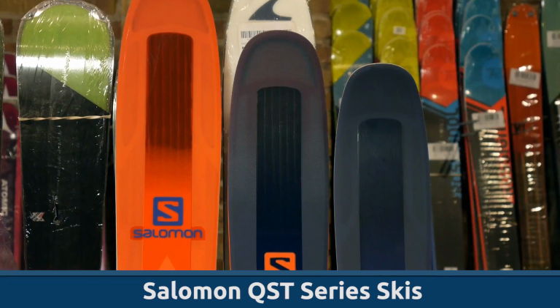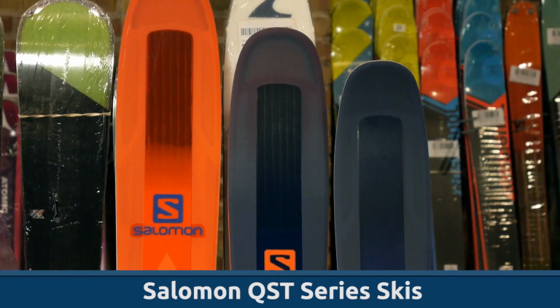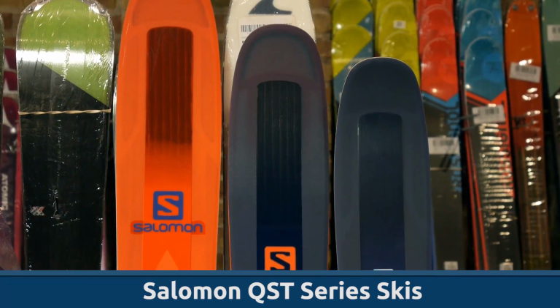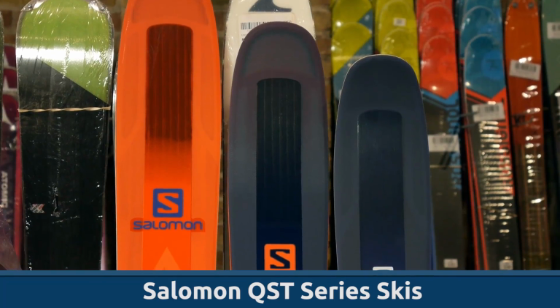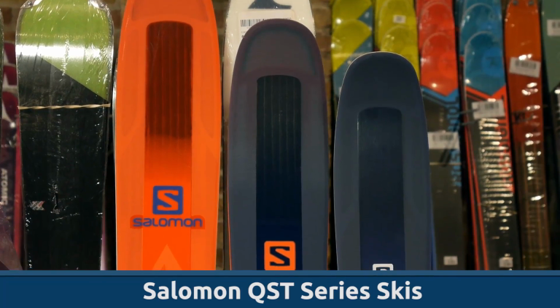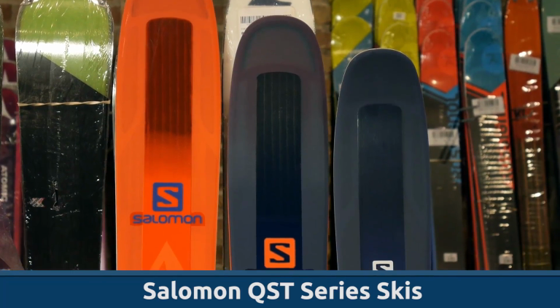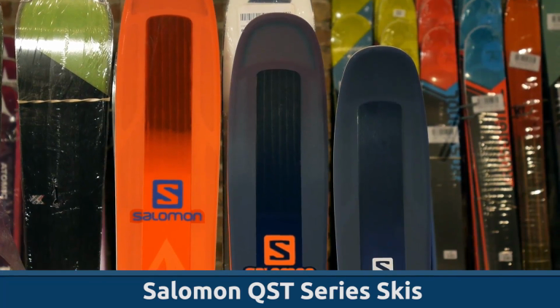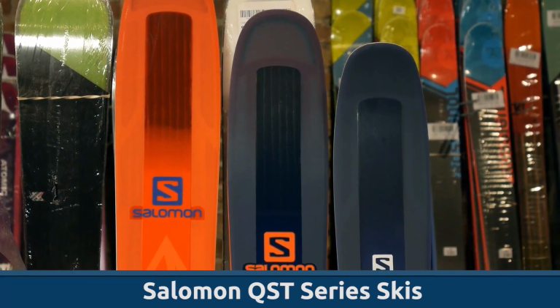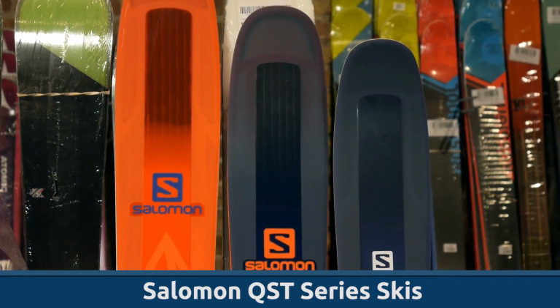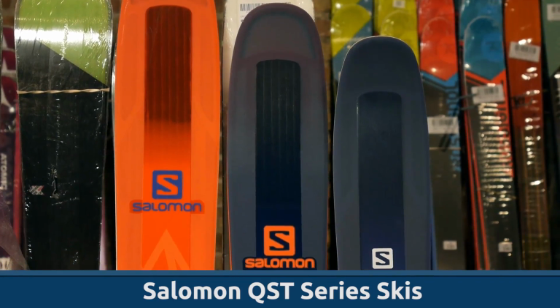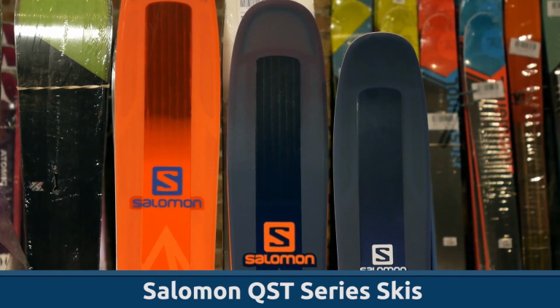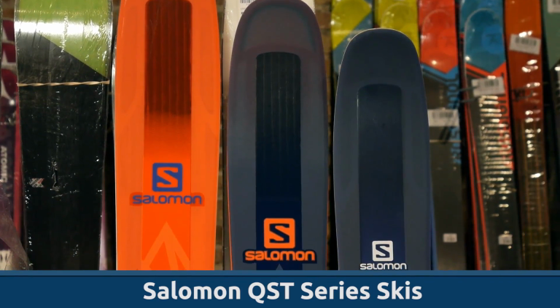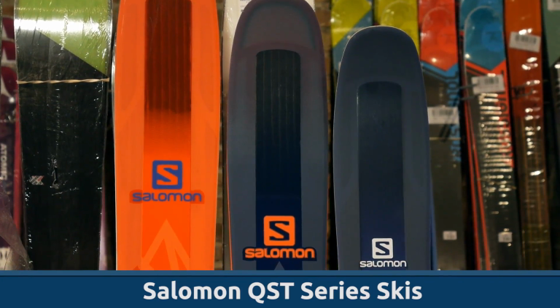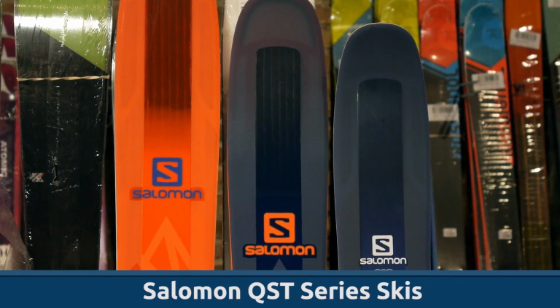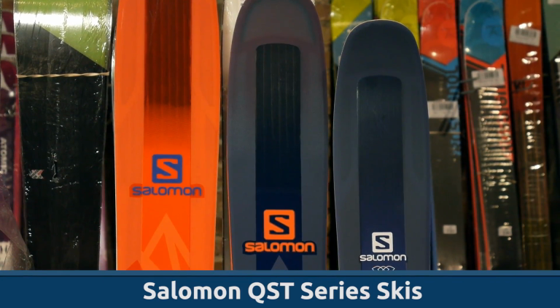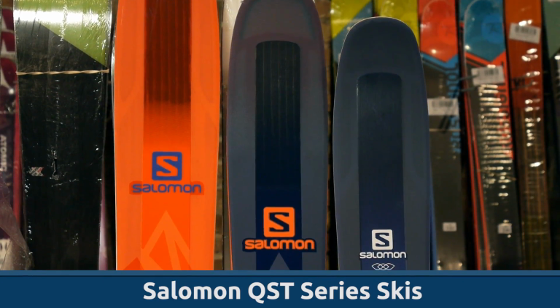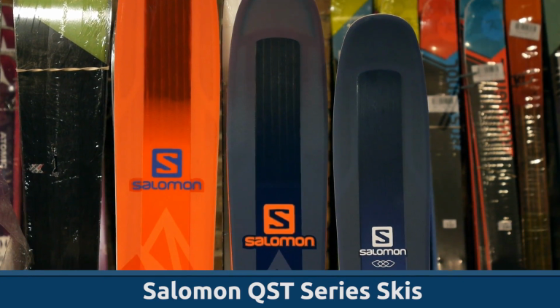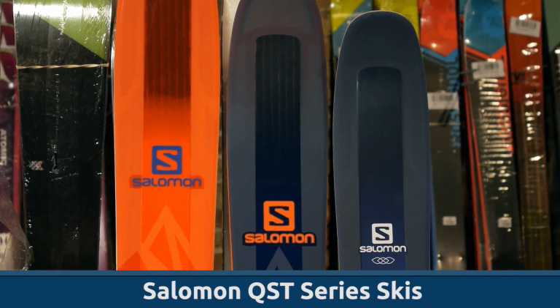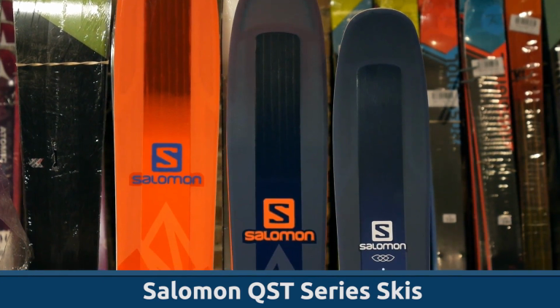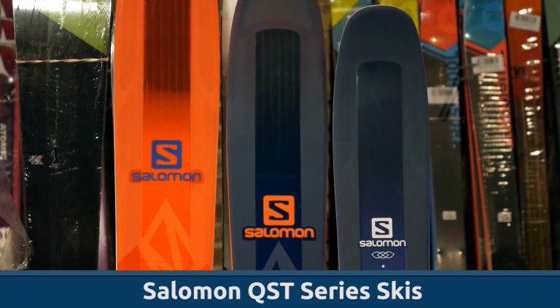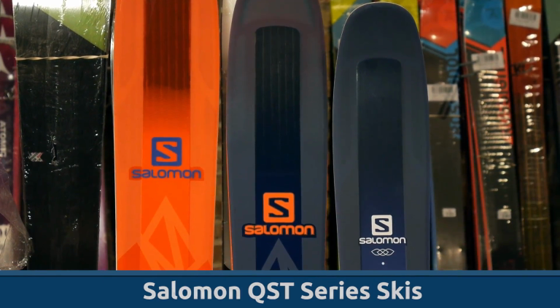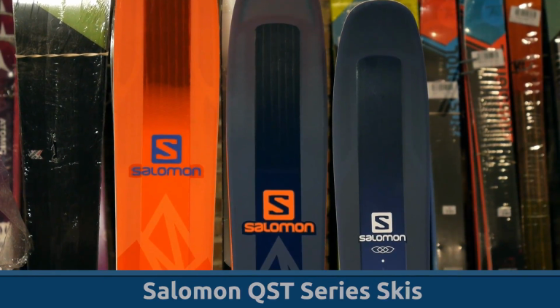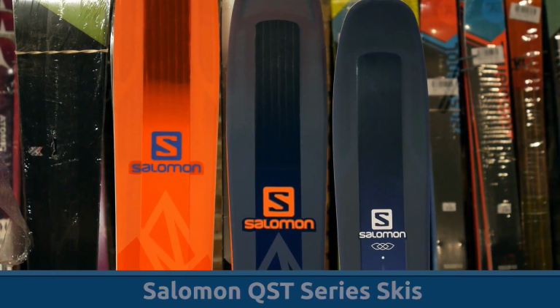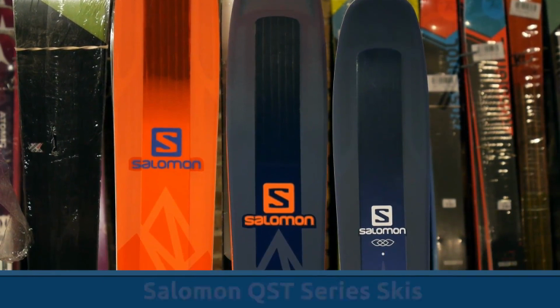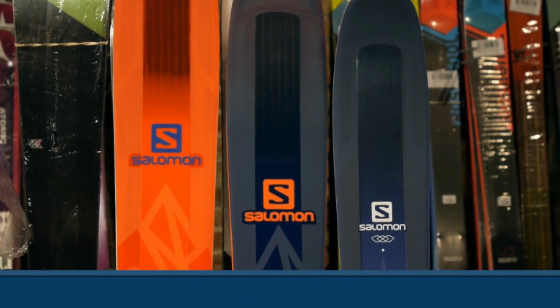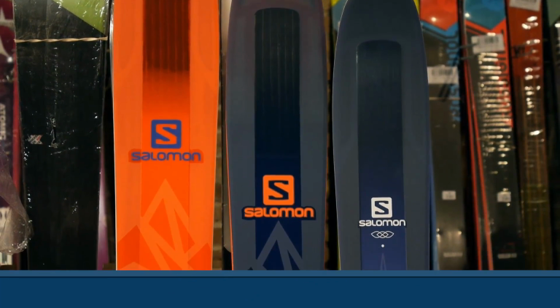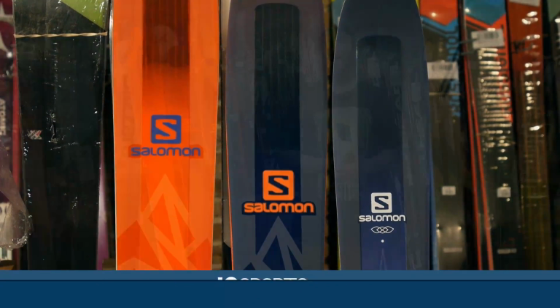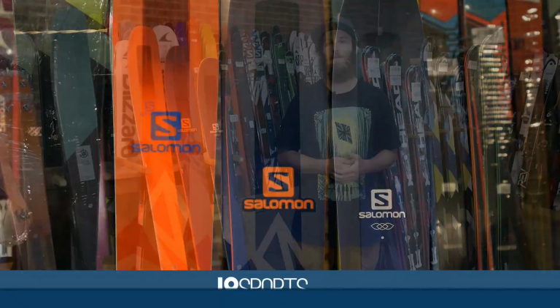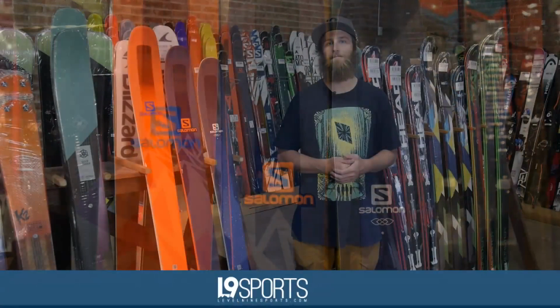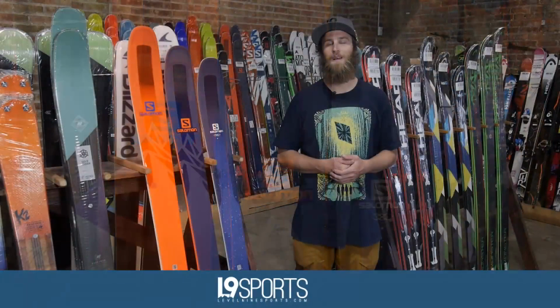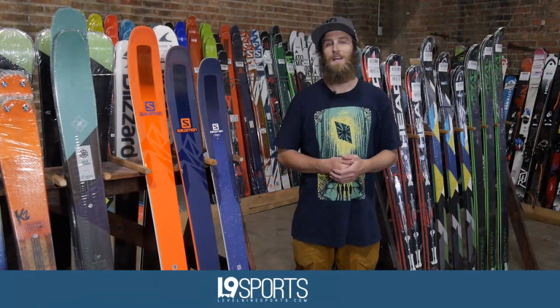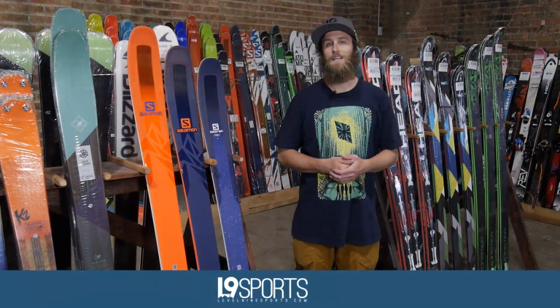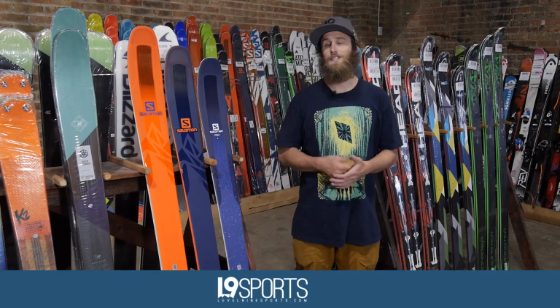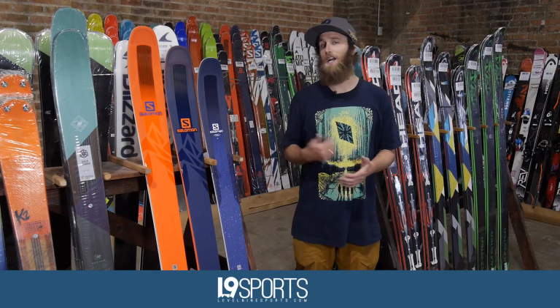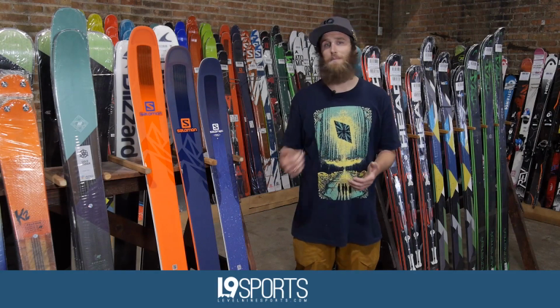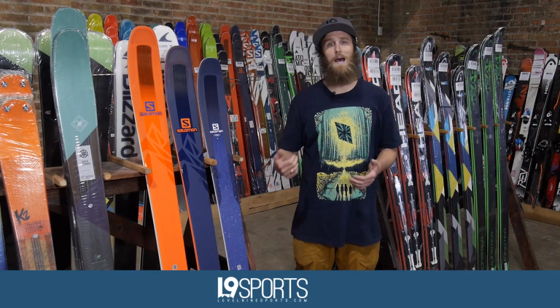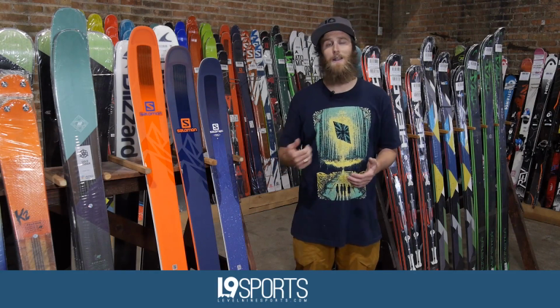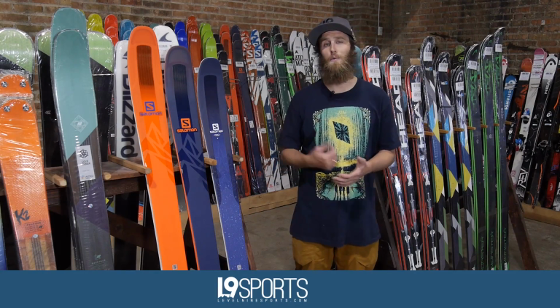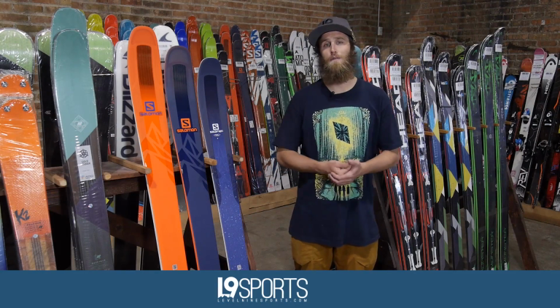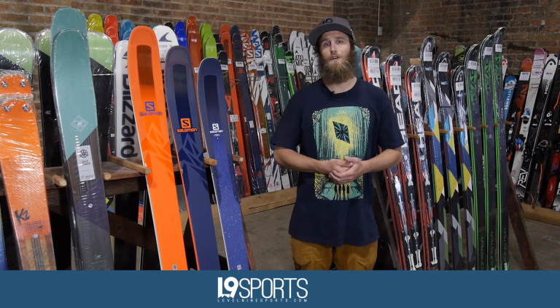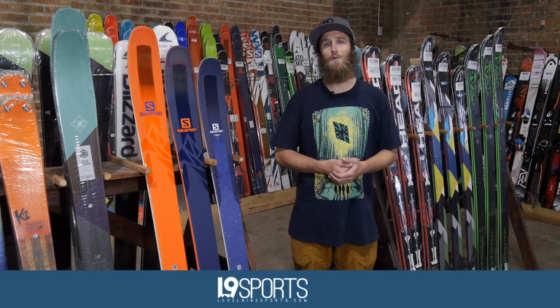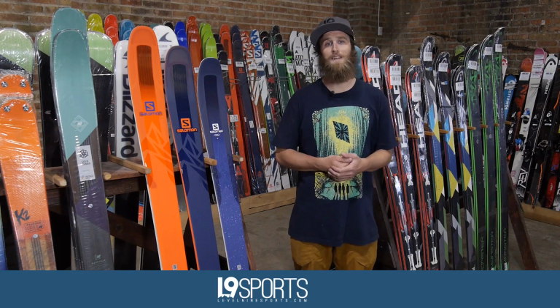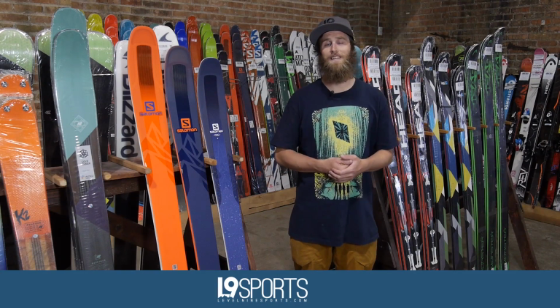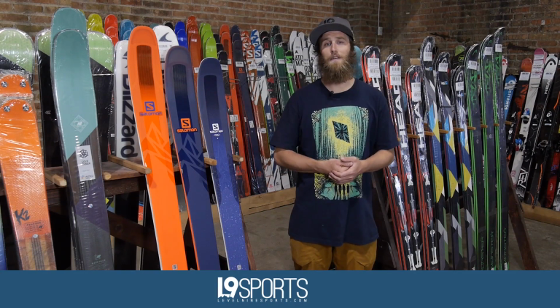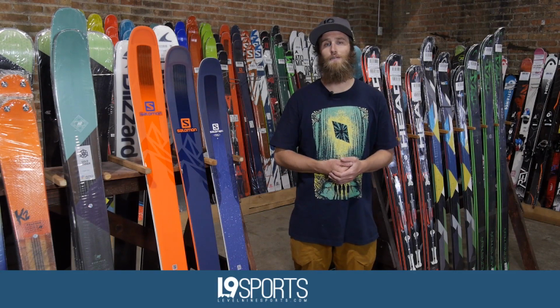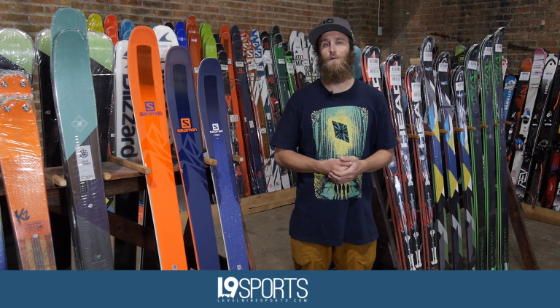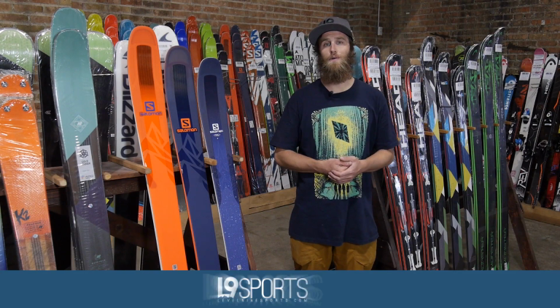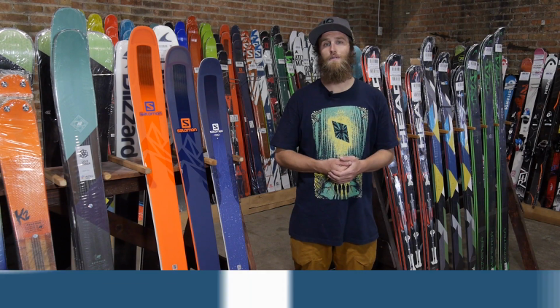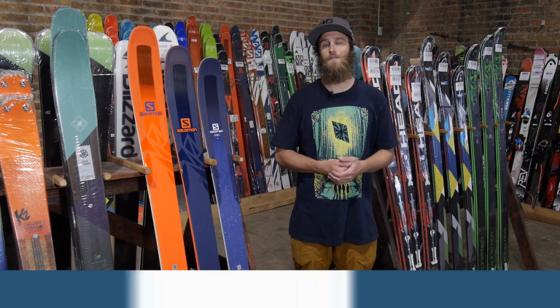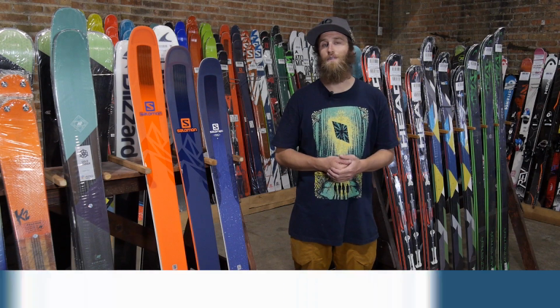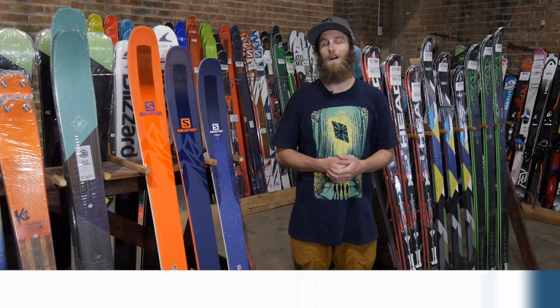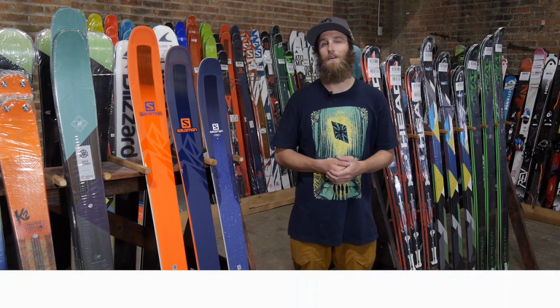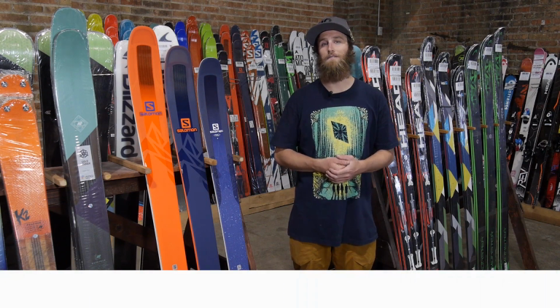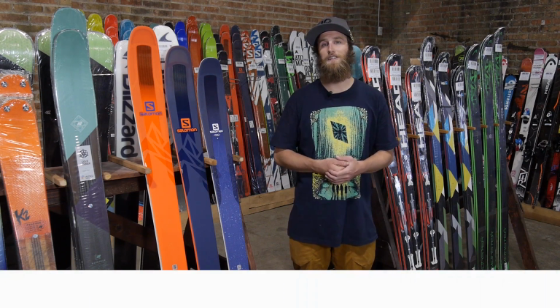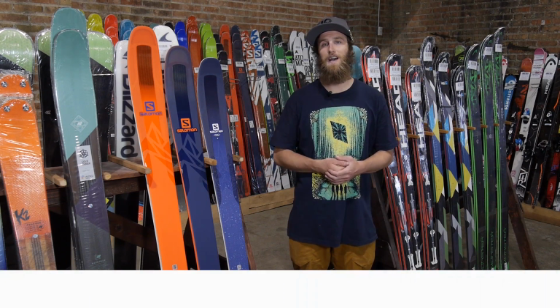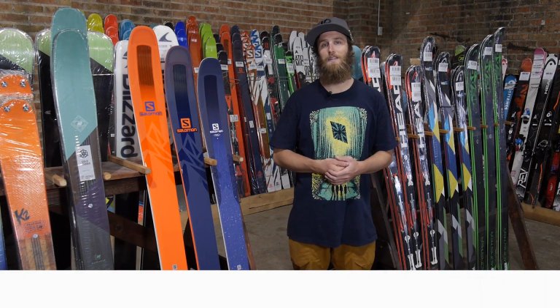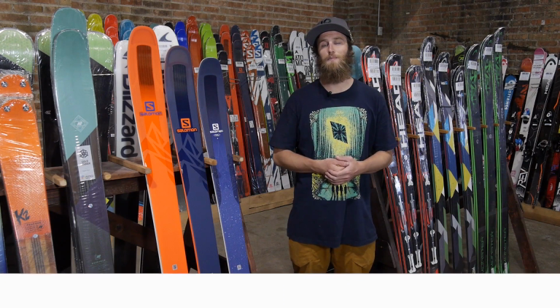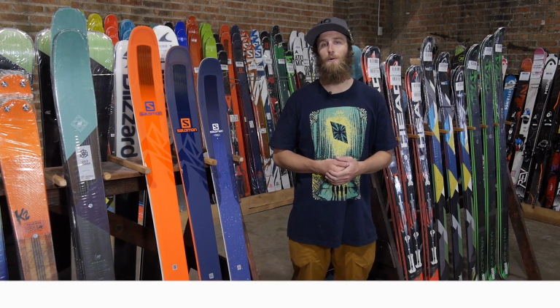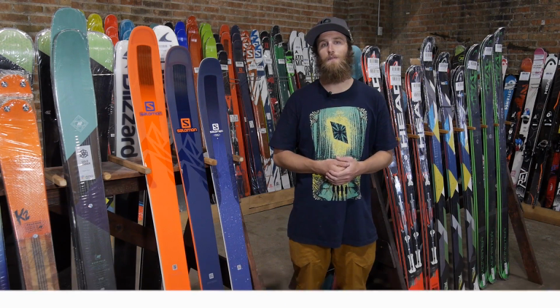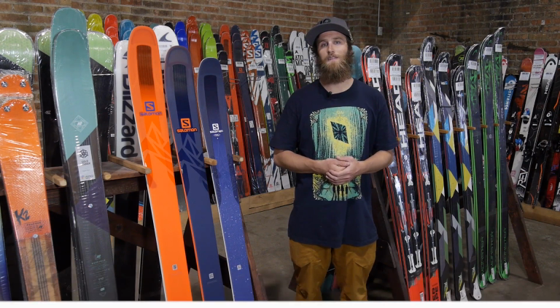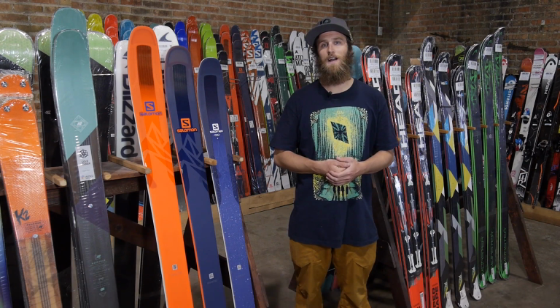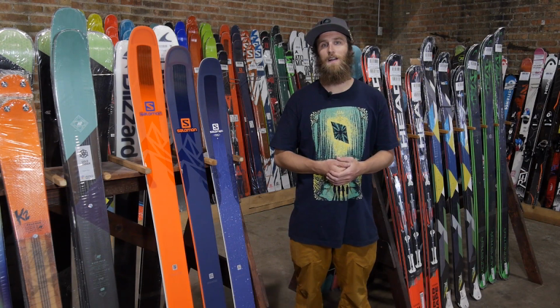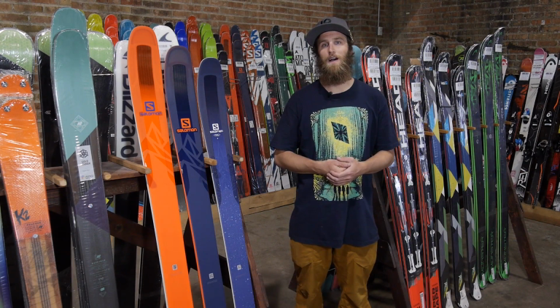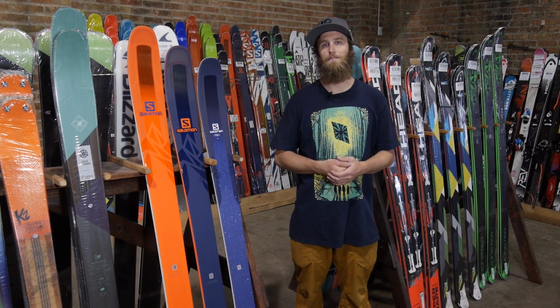So this is the all-new QST series from Salomon. Check them out at one of our retail stores or at level9sports.com.